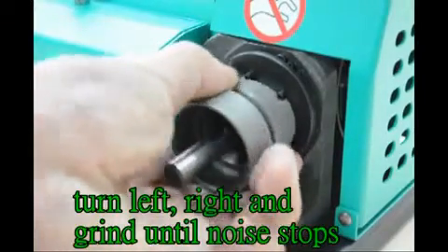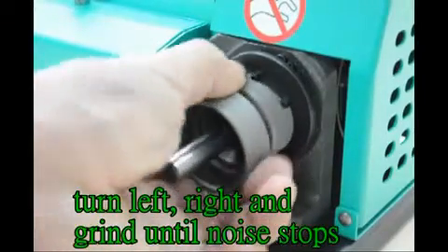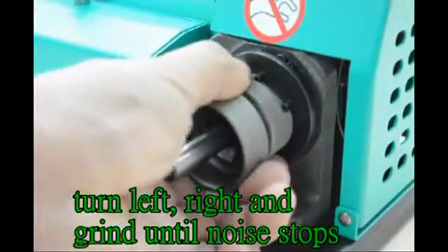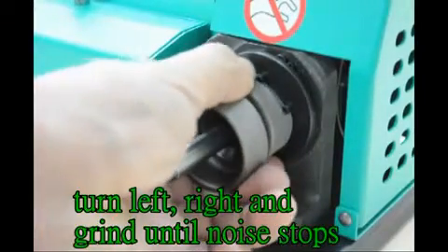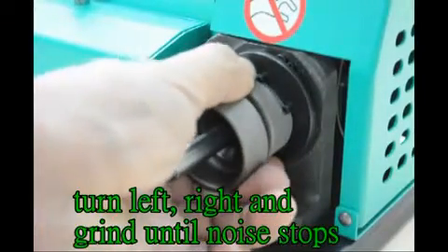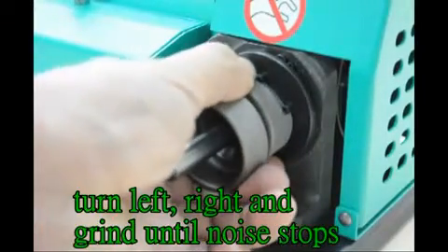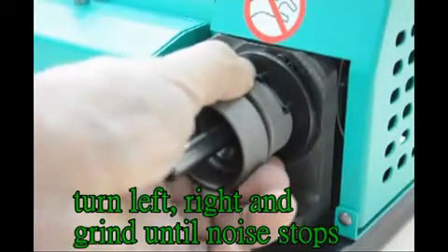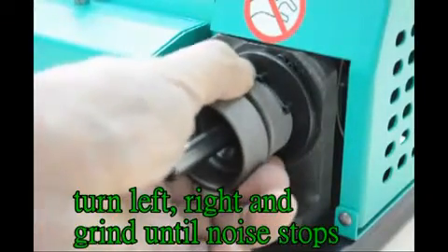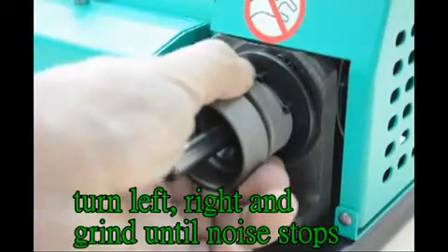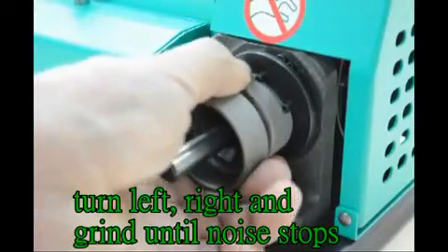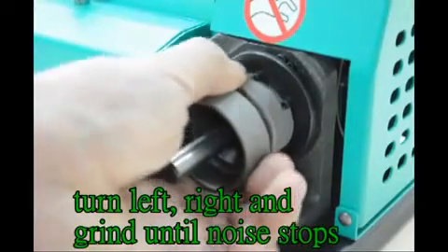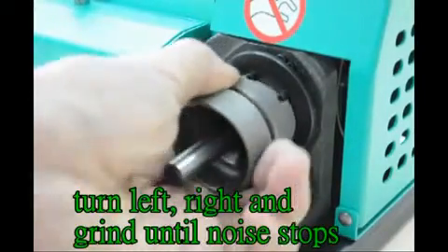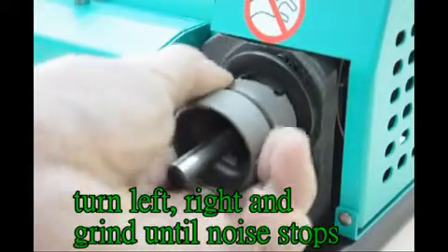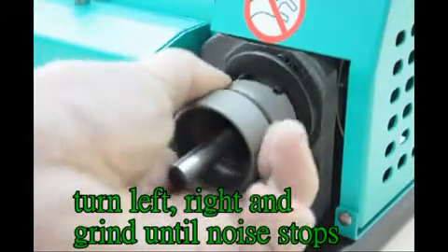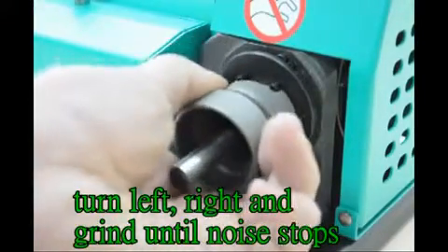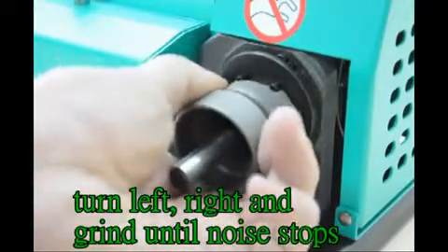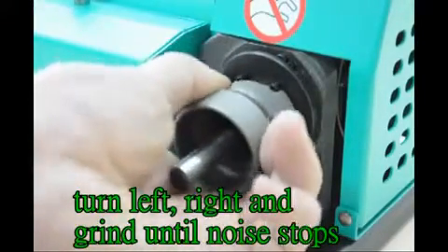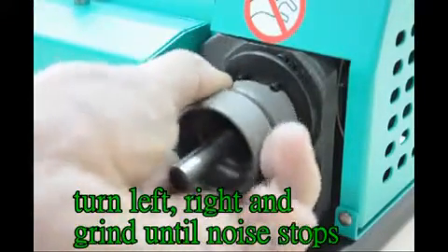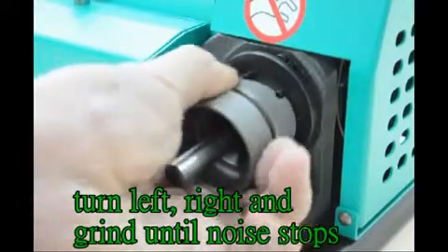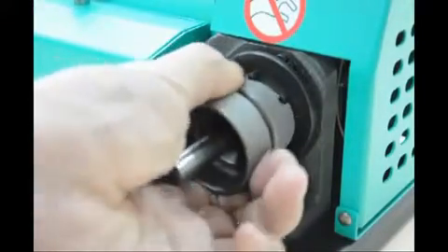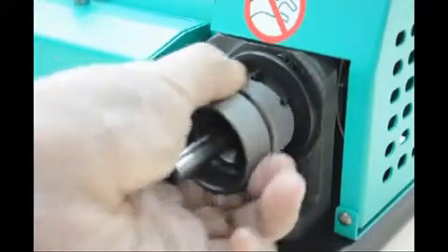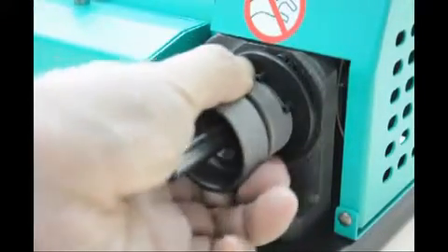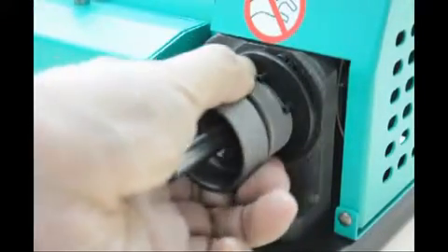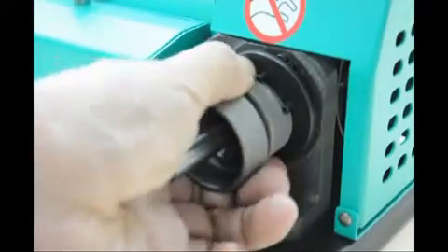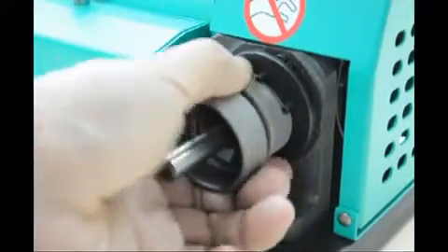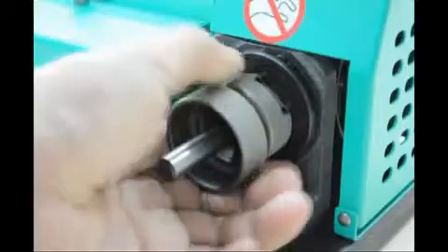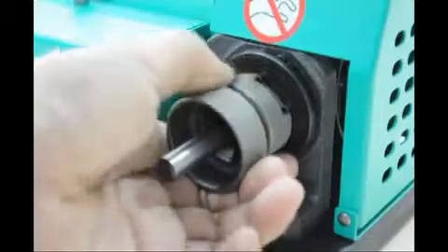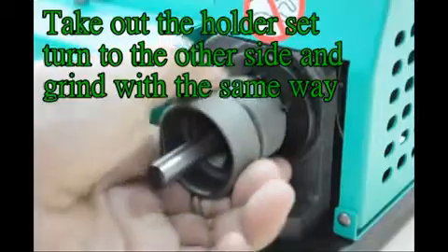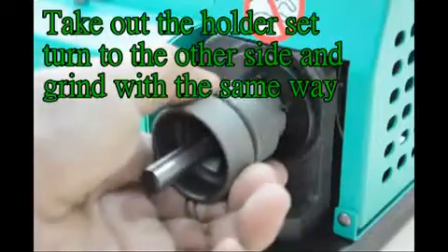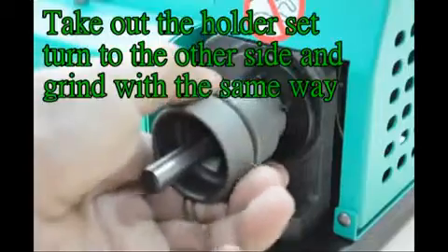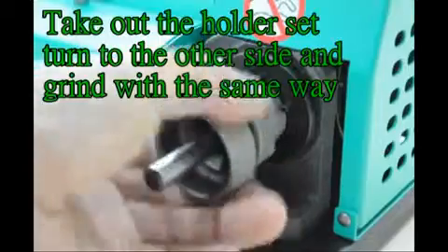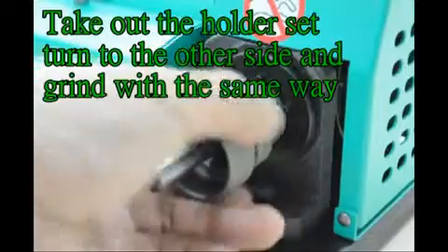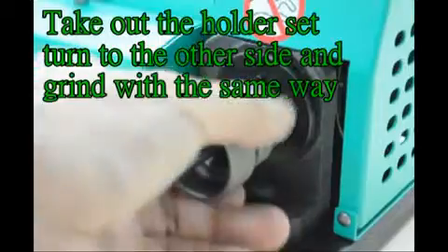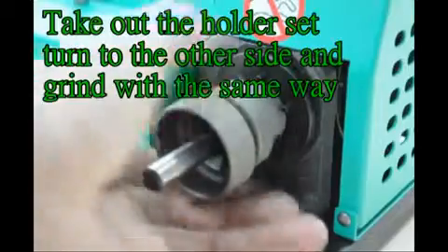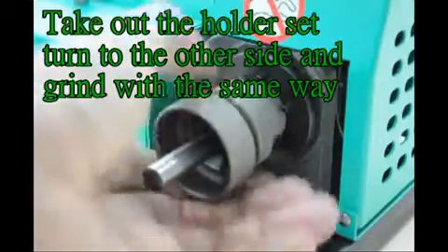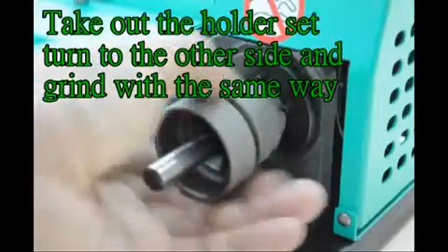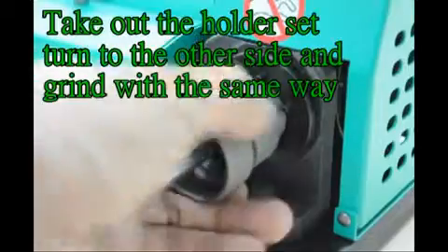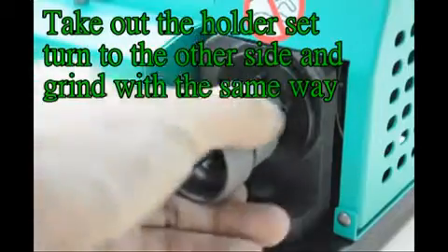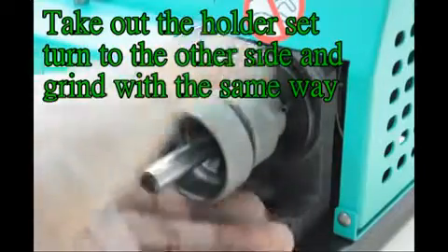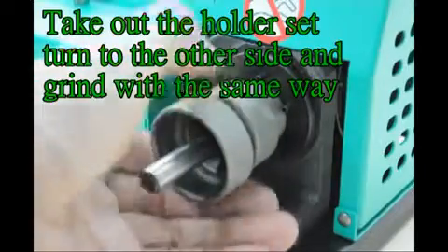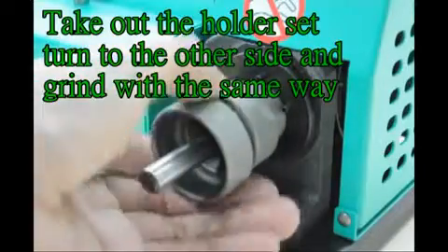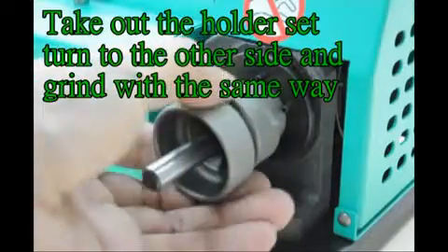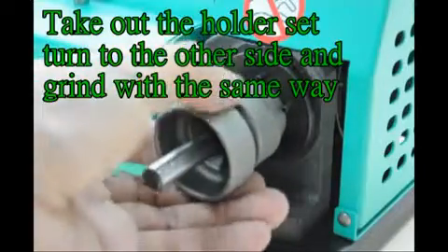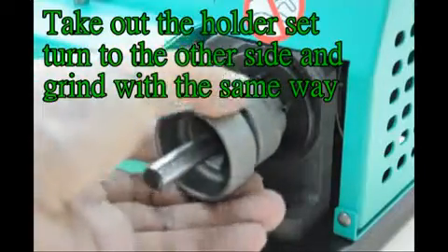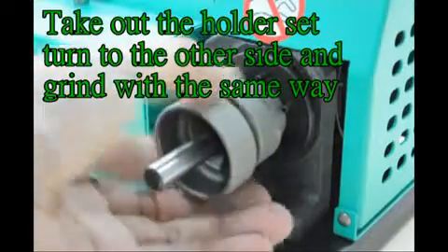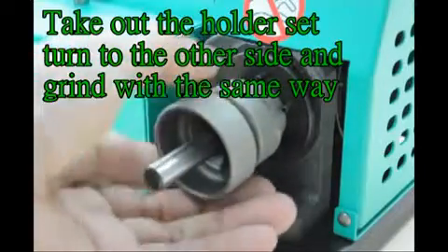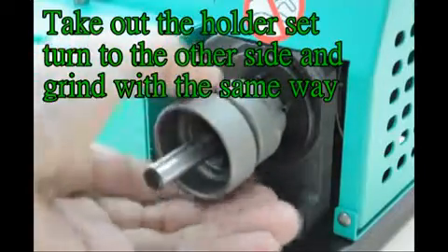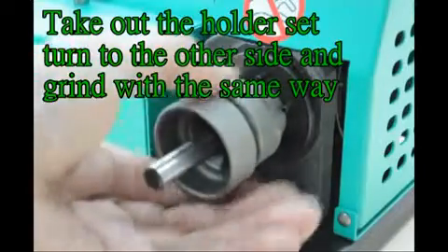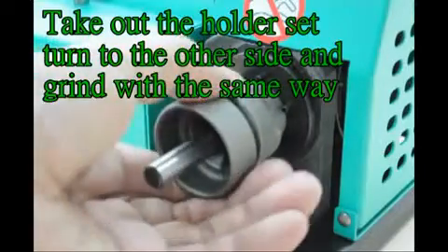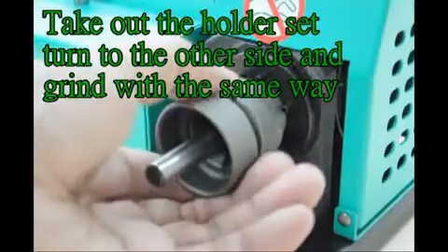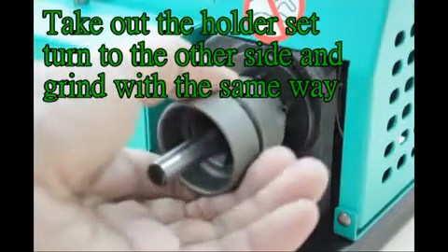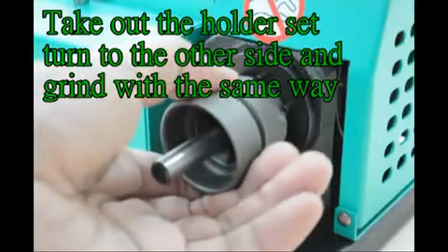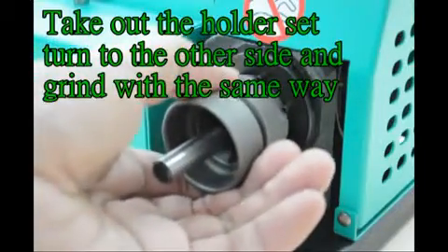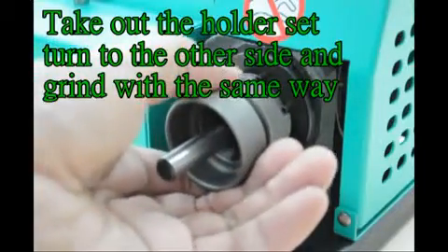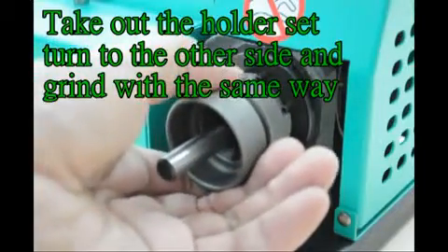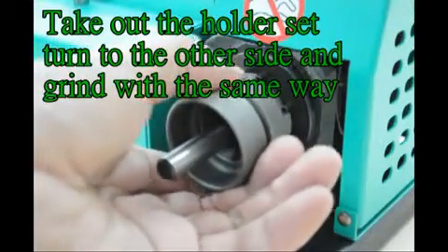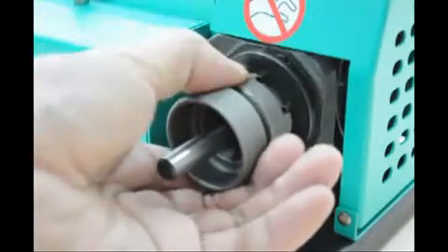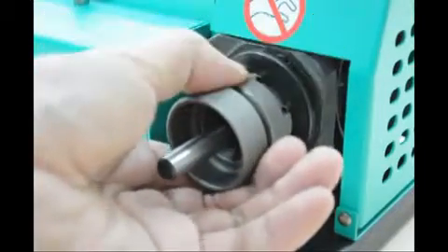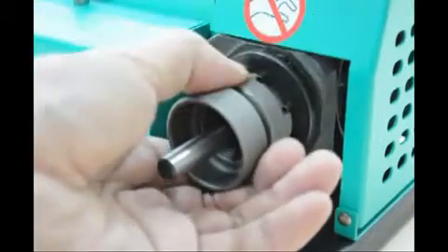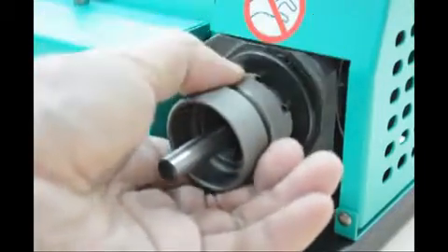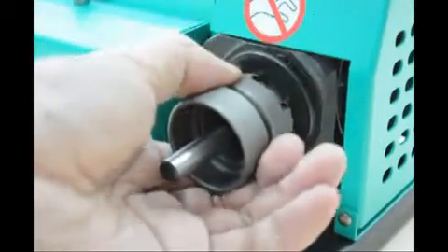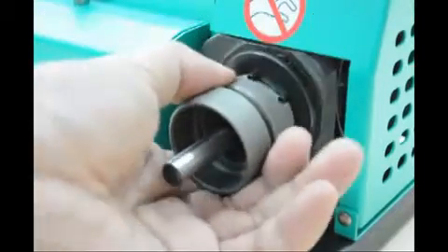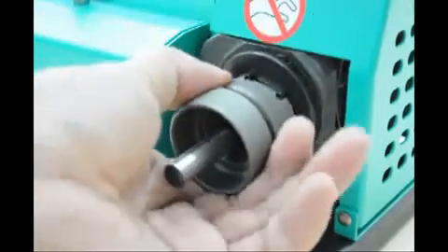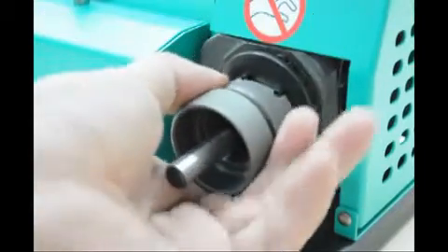Turn right and grind until the noise stops. Take out the holder set, turn to the other side, and grind with the same weight.